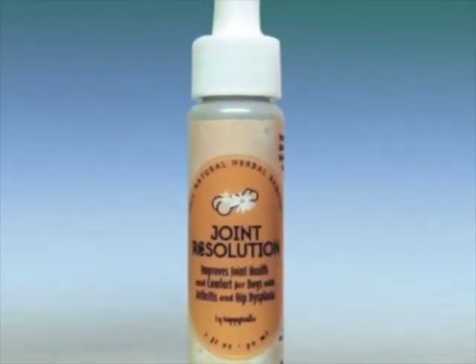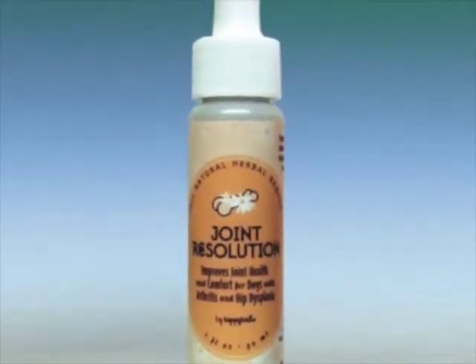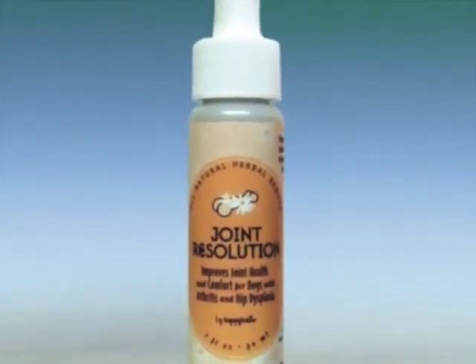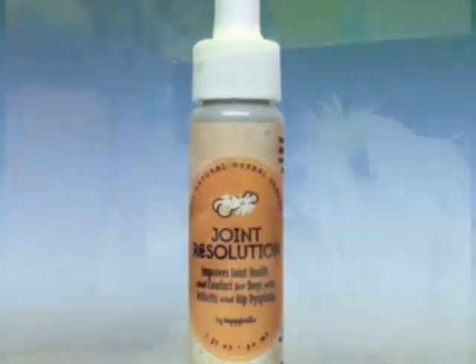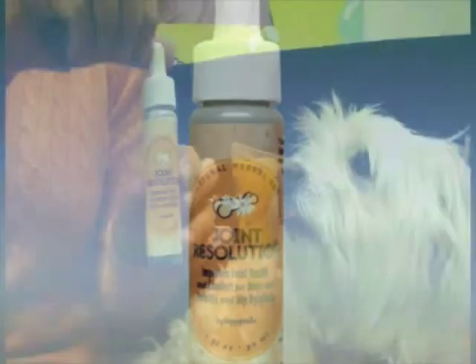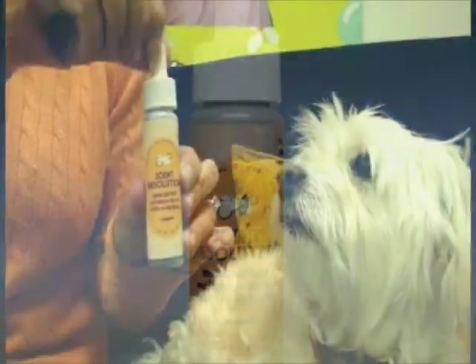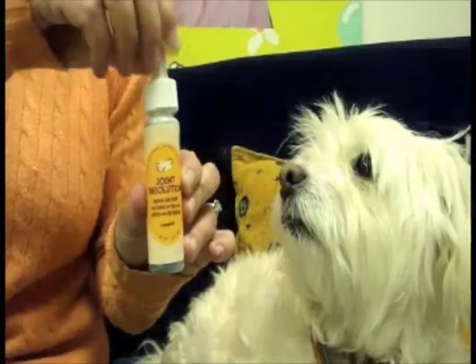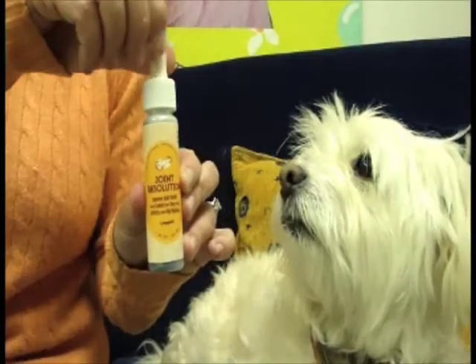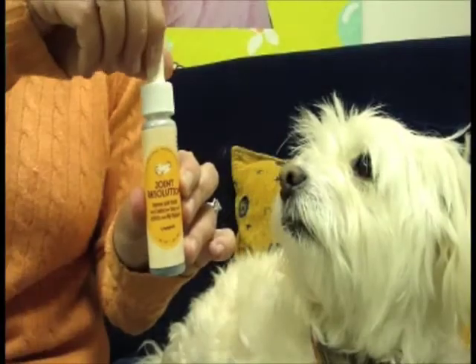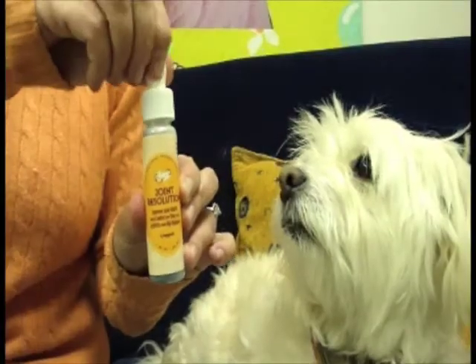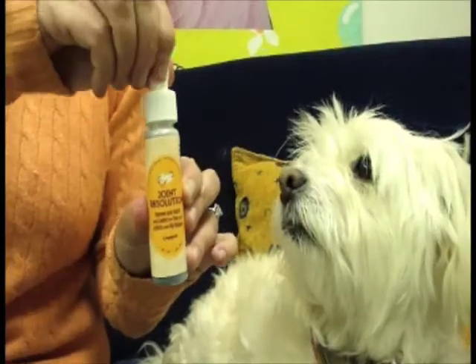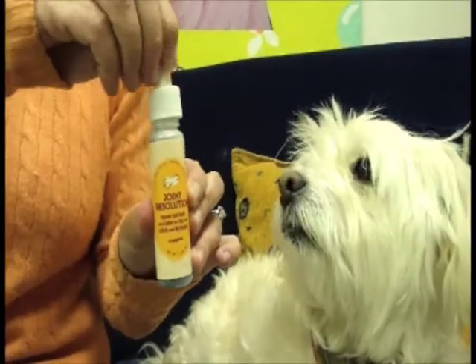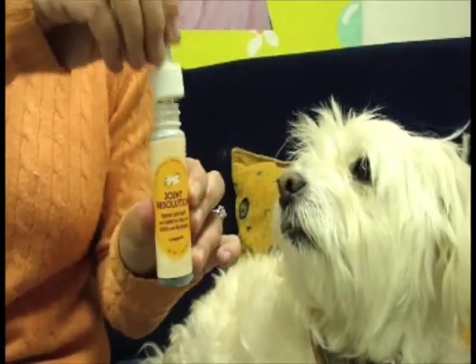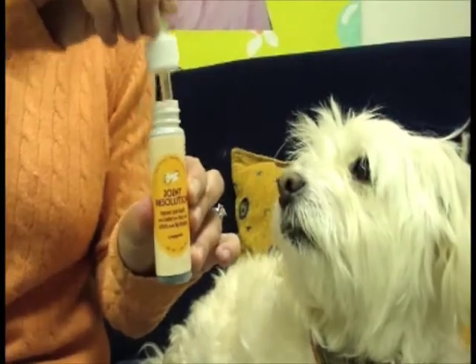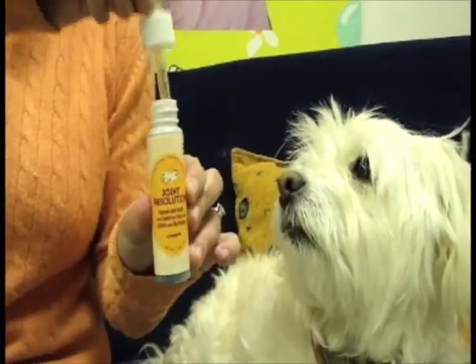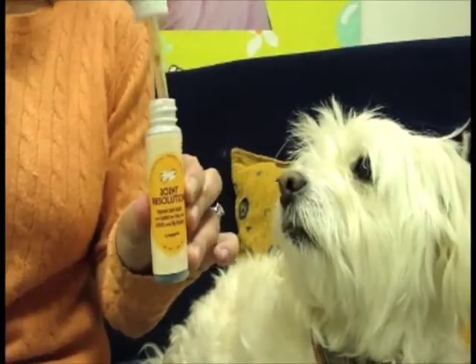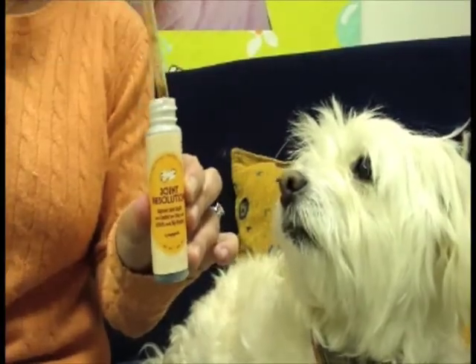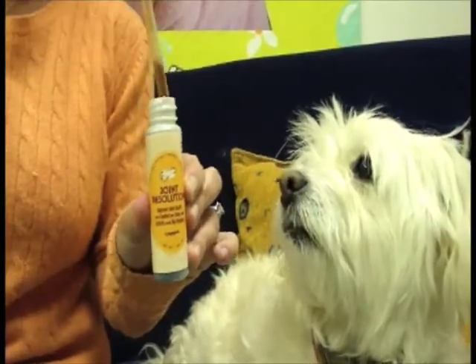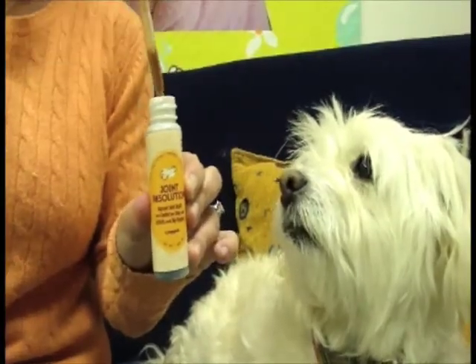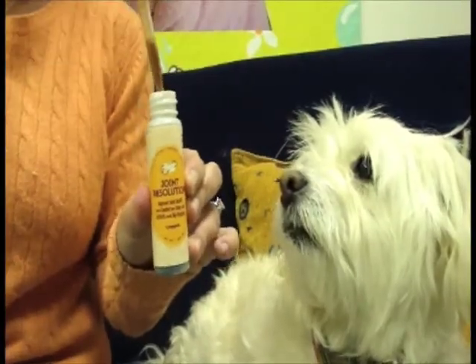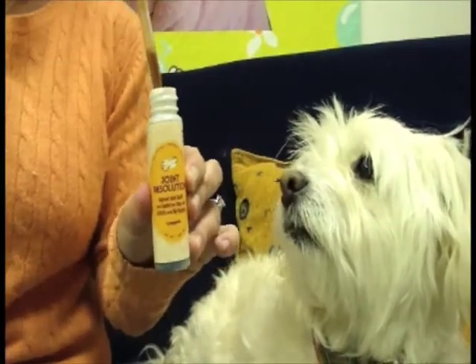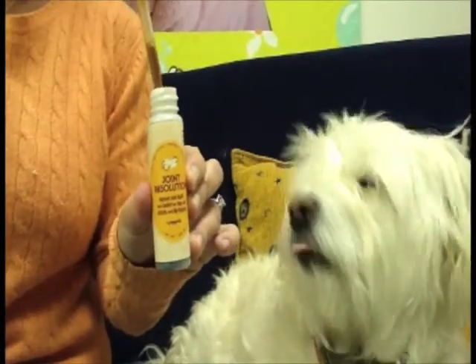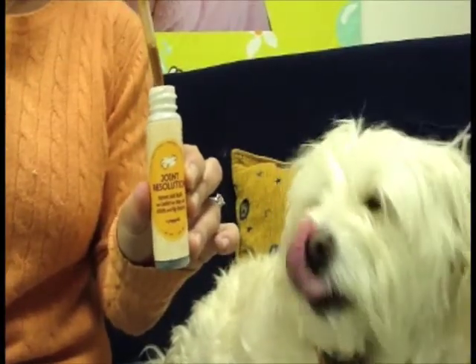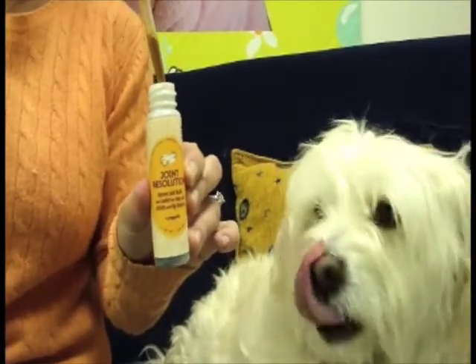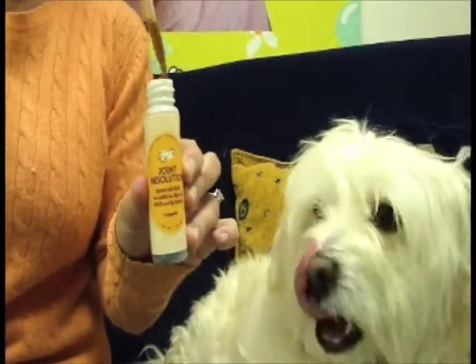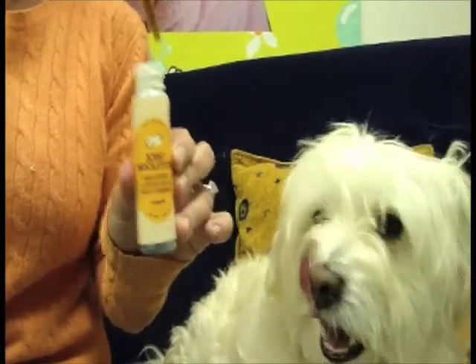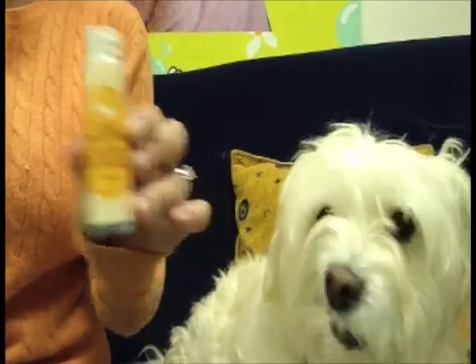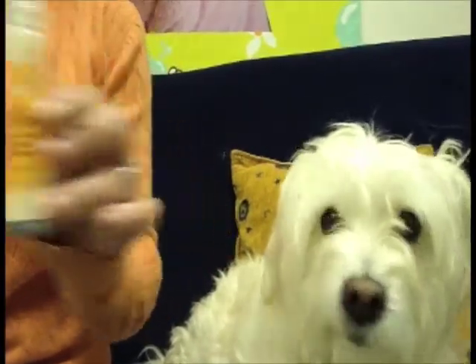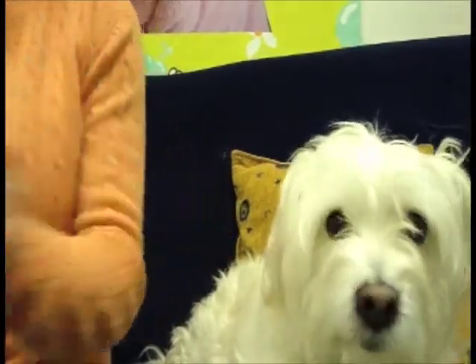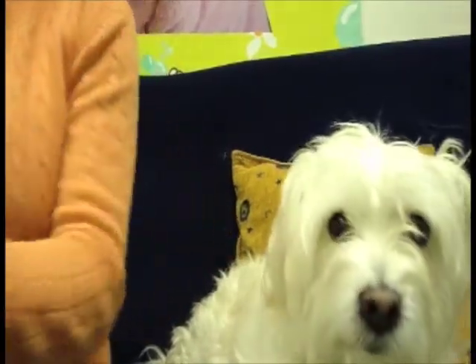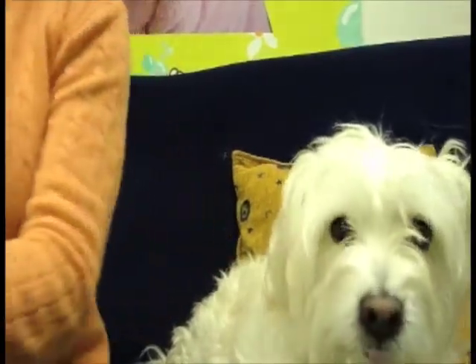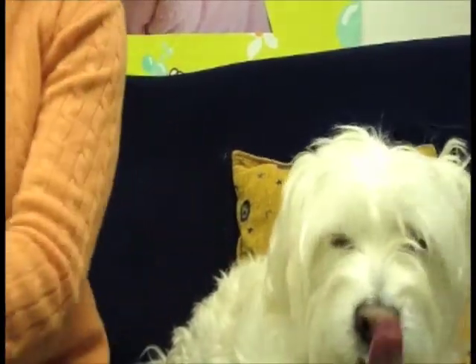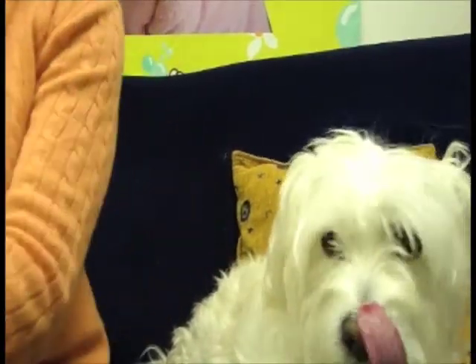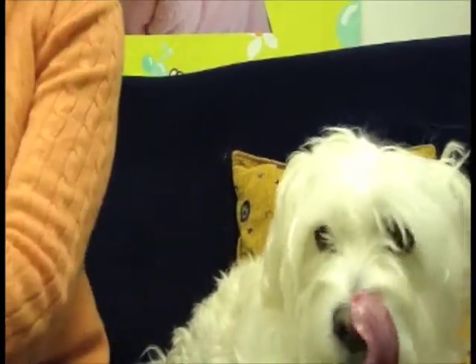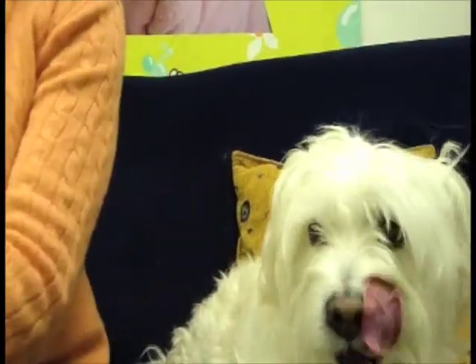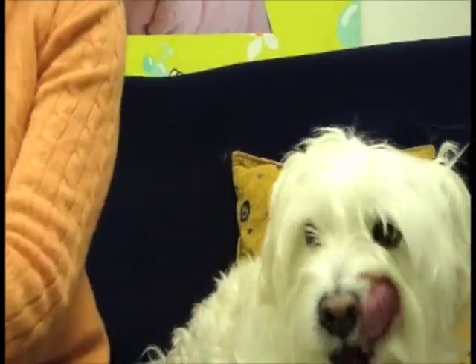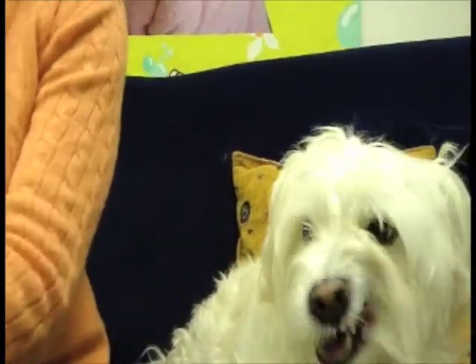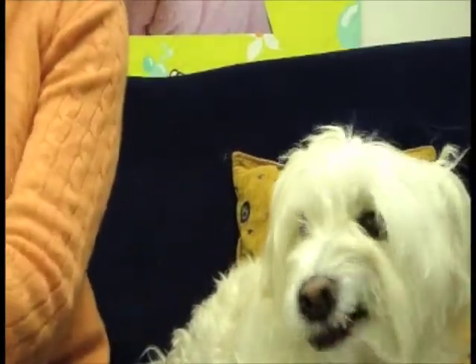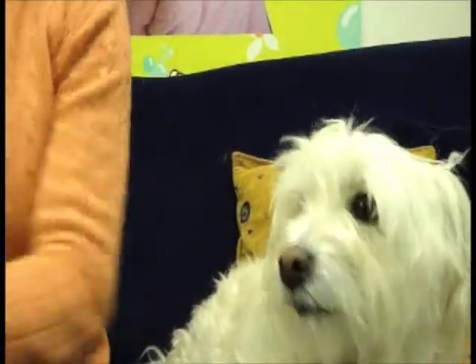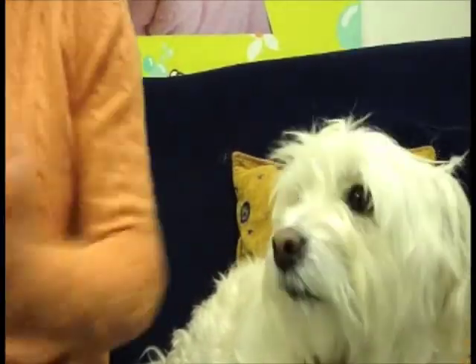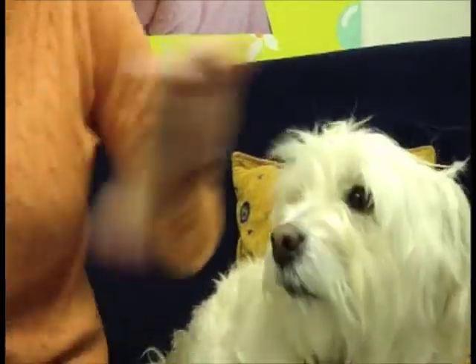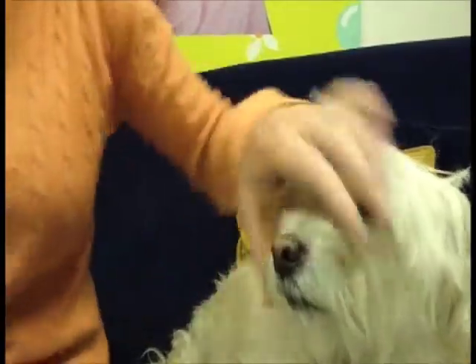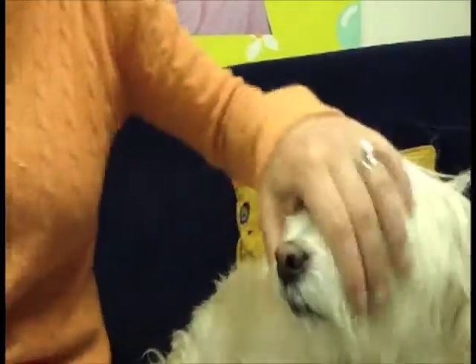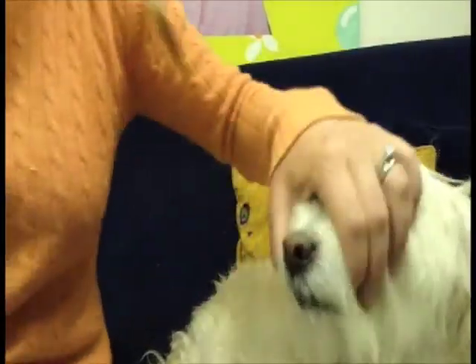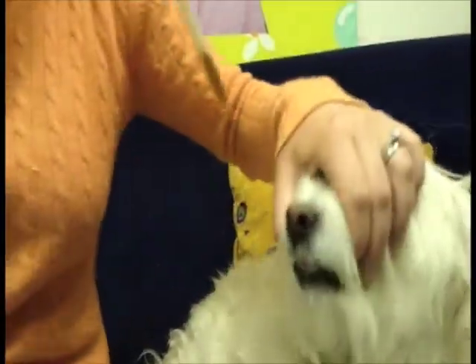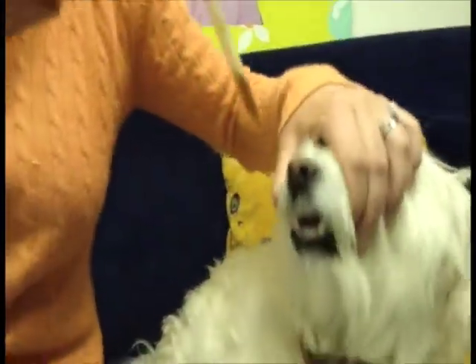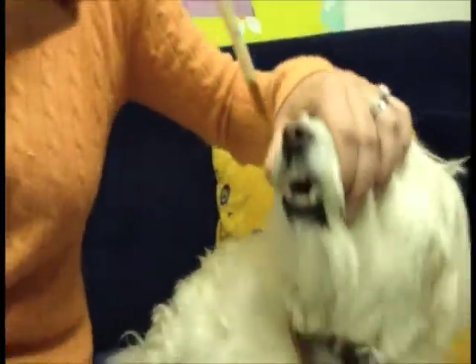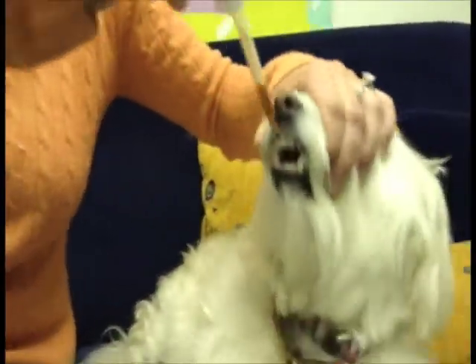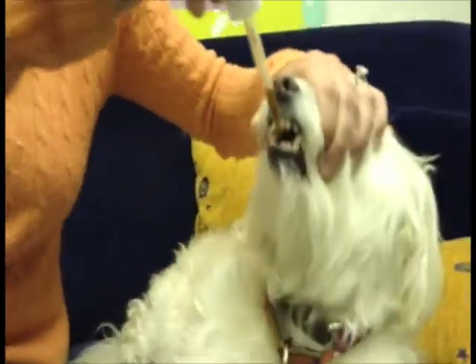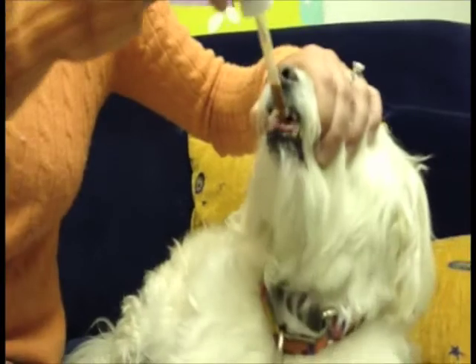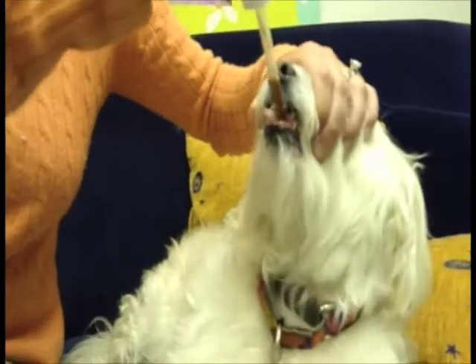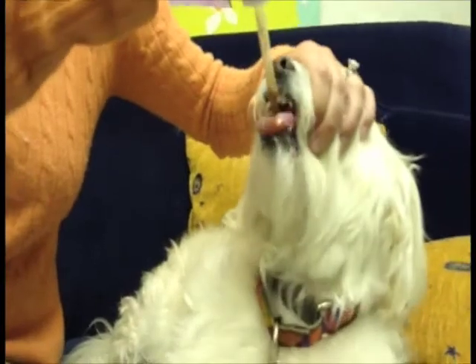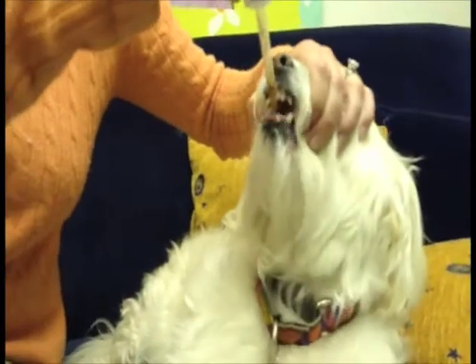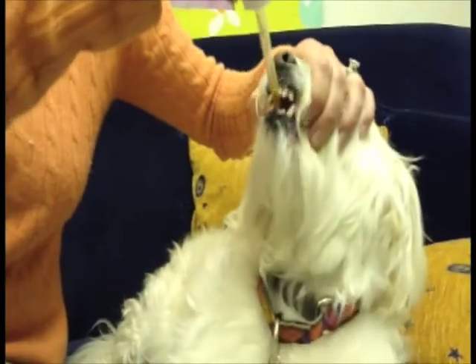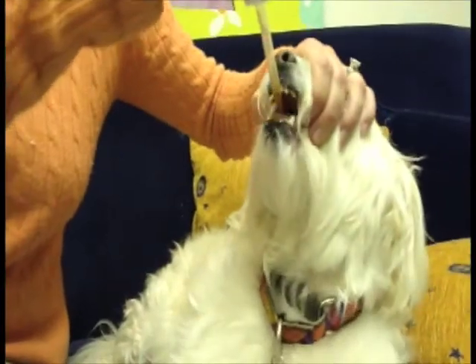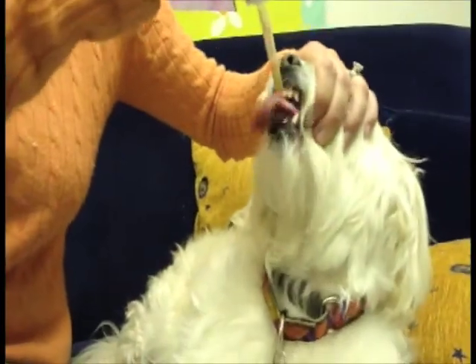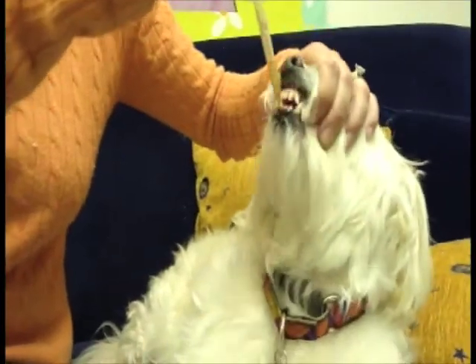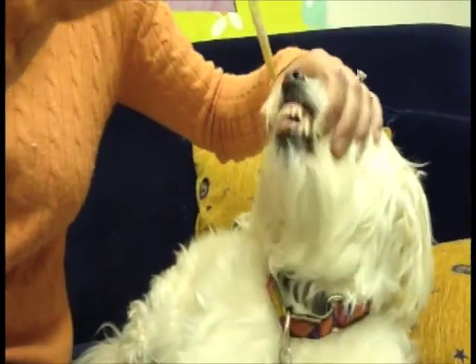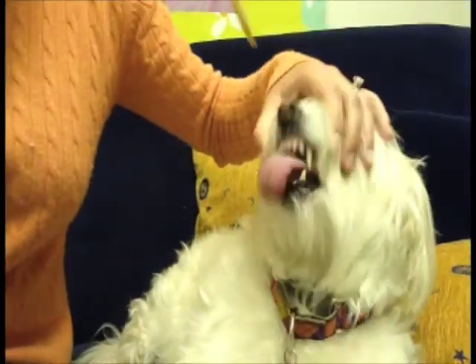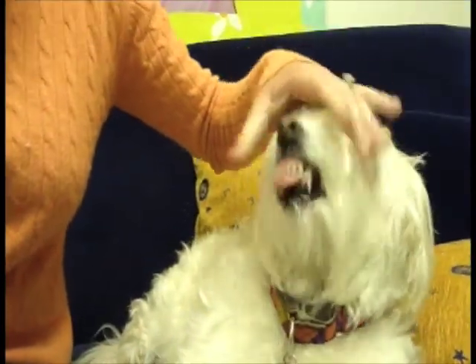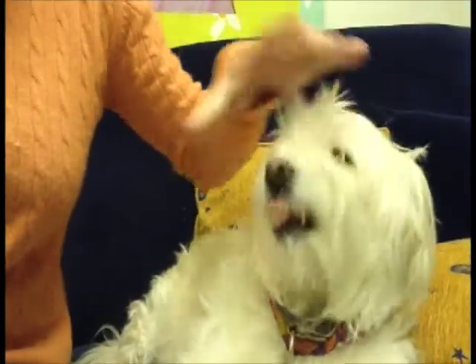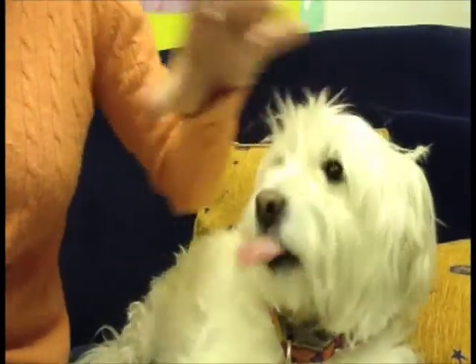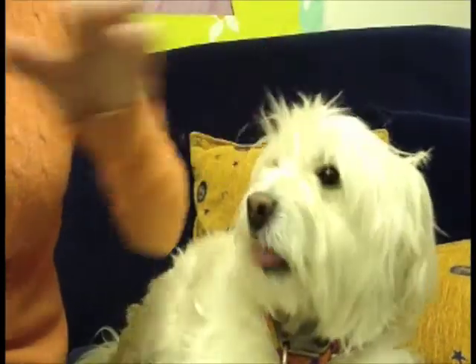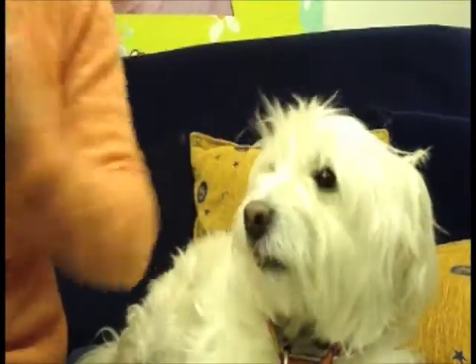It's one of our herbal elixirs, and you put a couple of drops of the product directly into the dog's mouth if you can. You see the handy dropper right here.